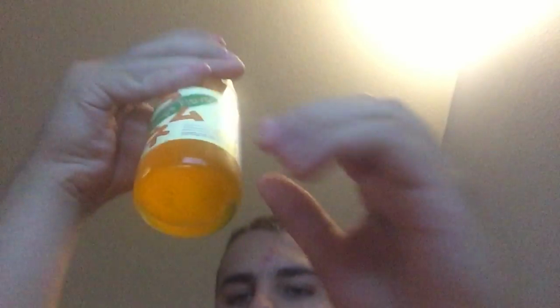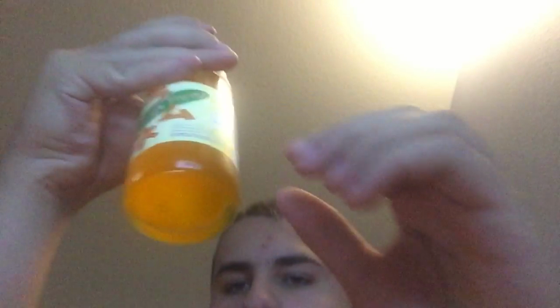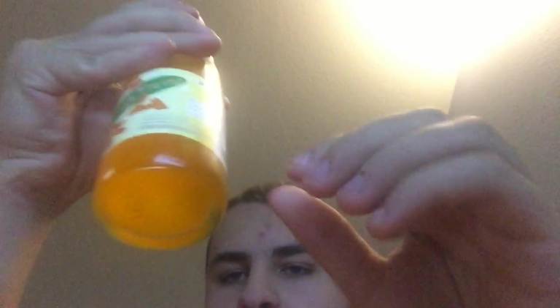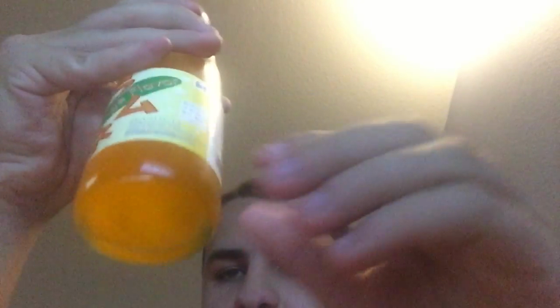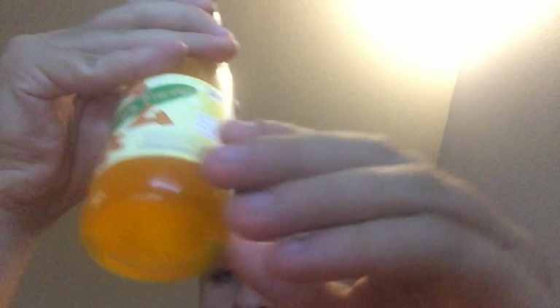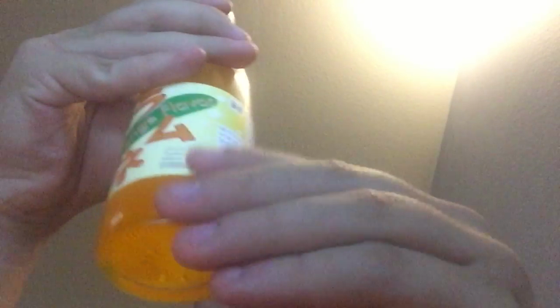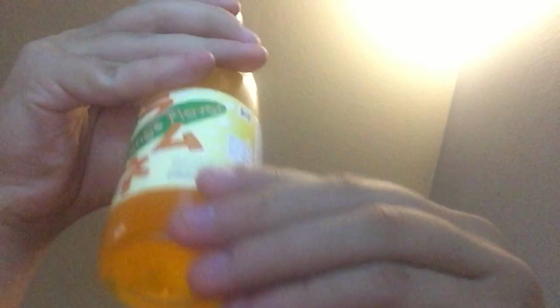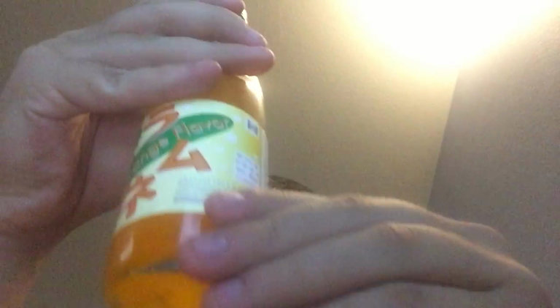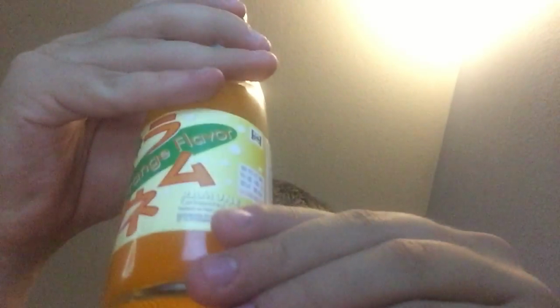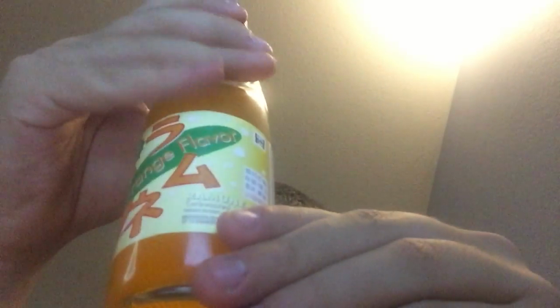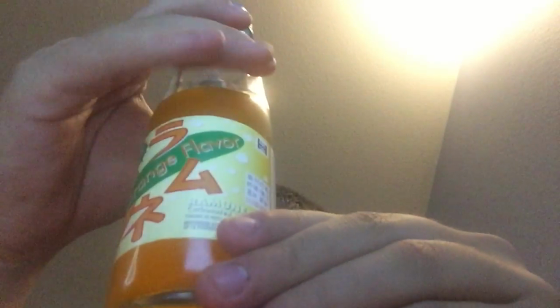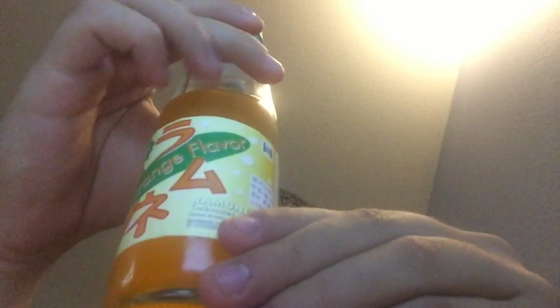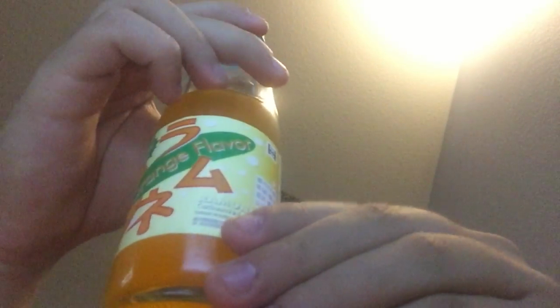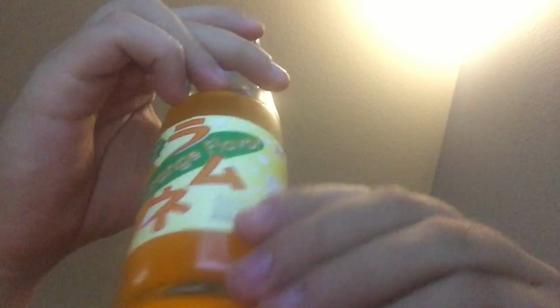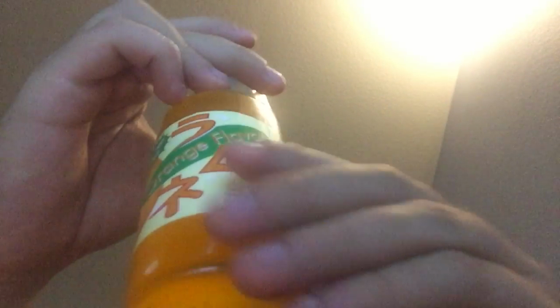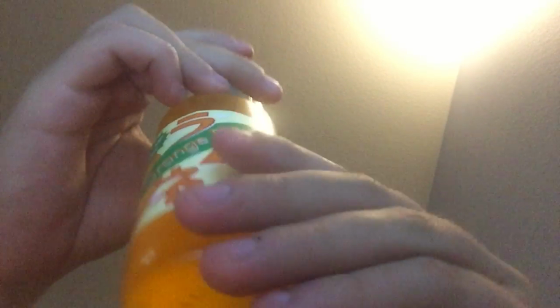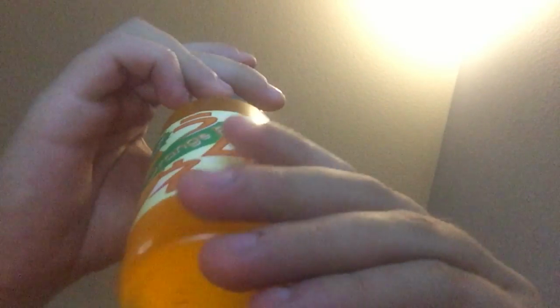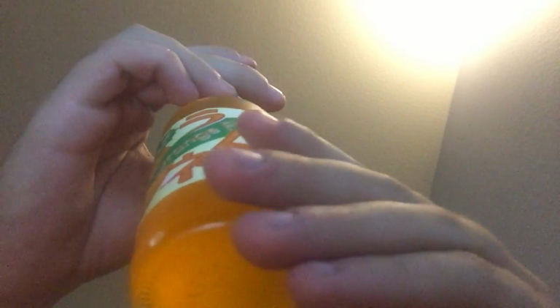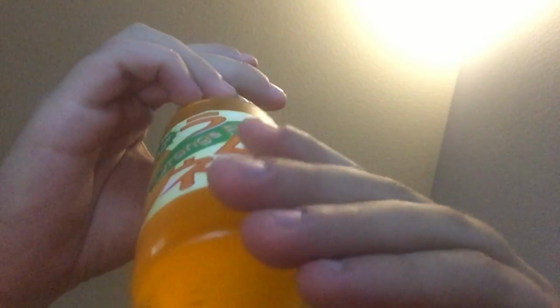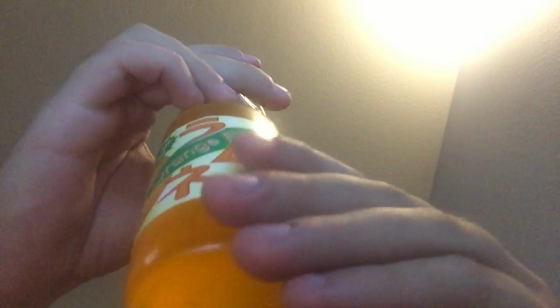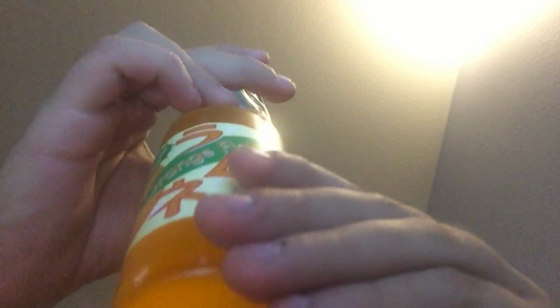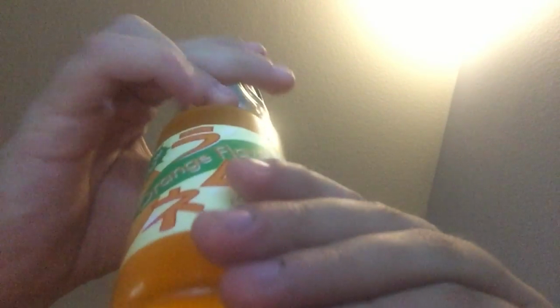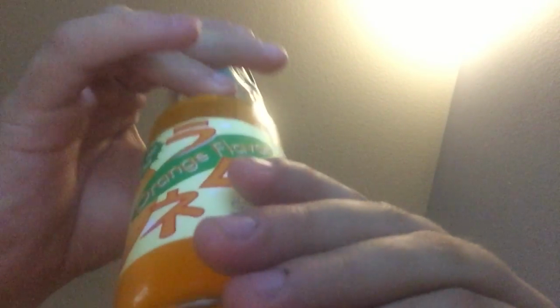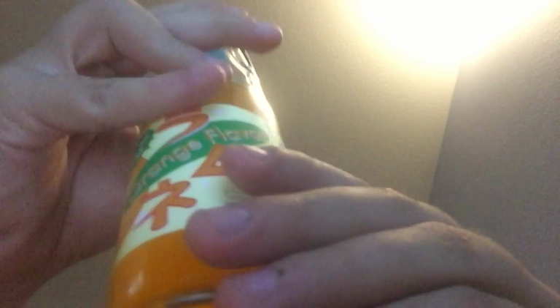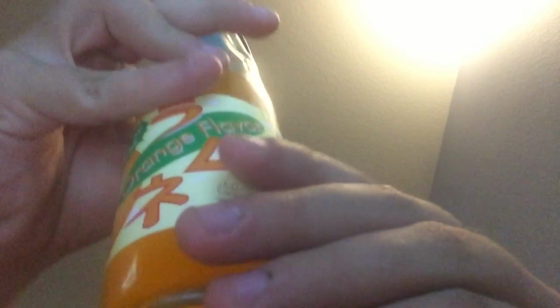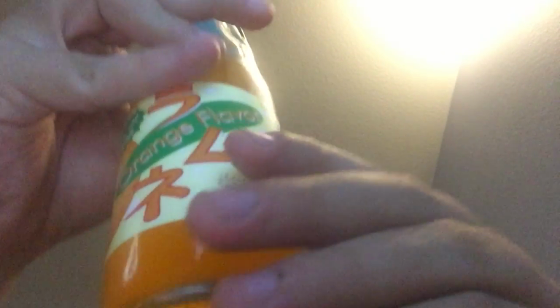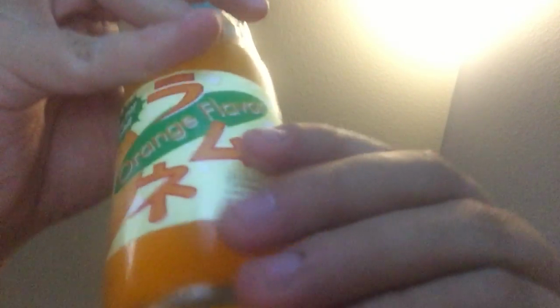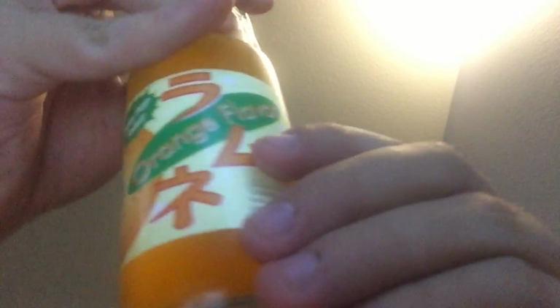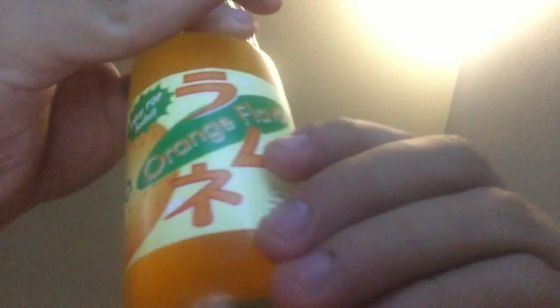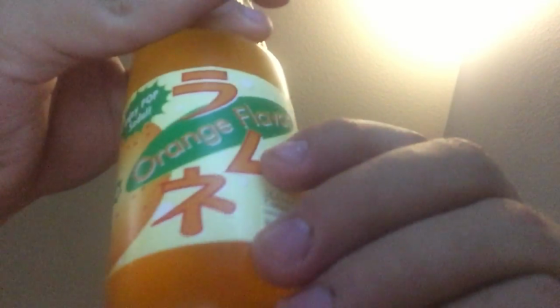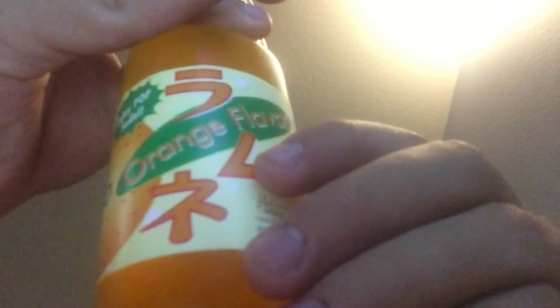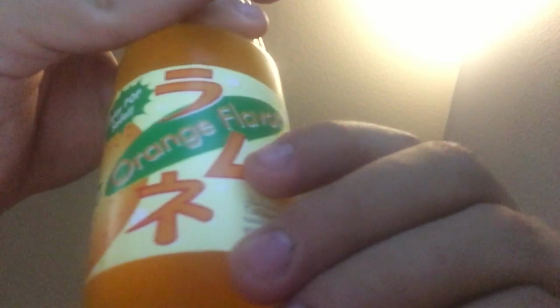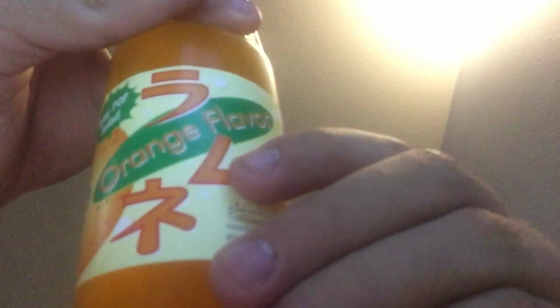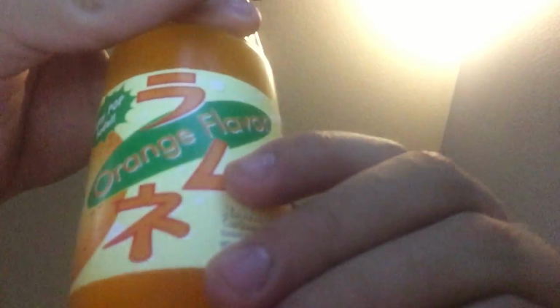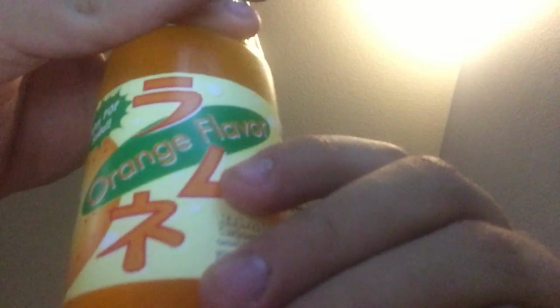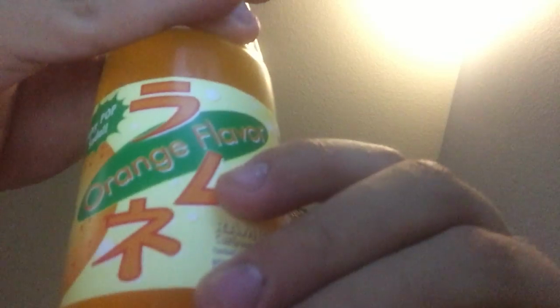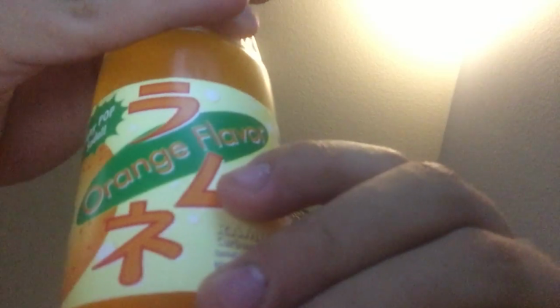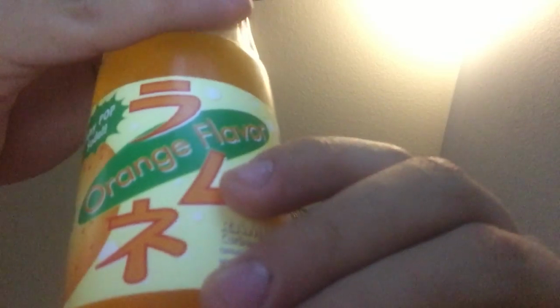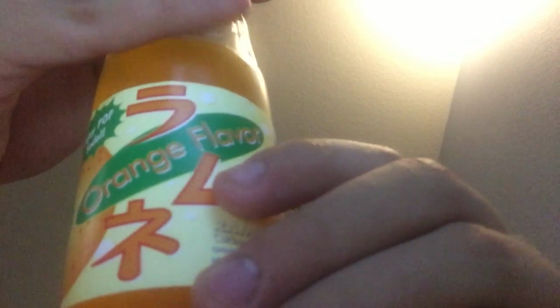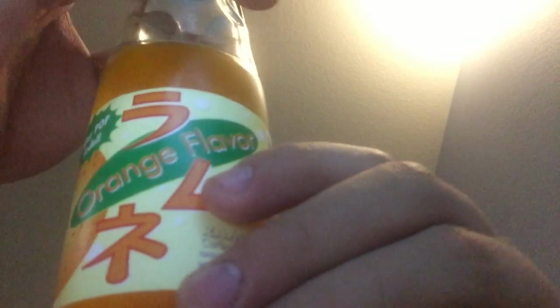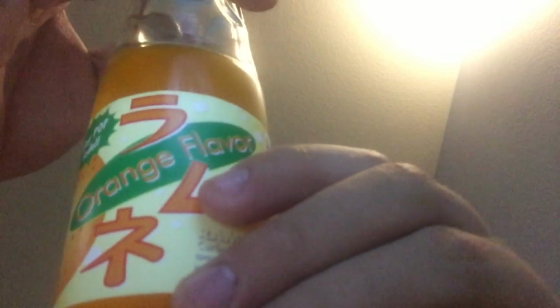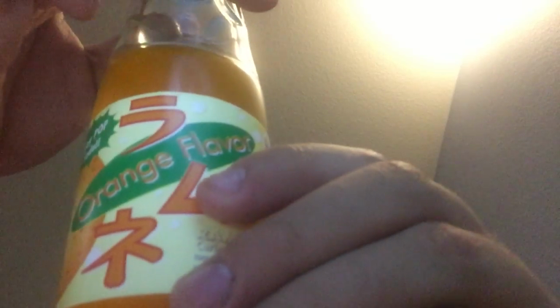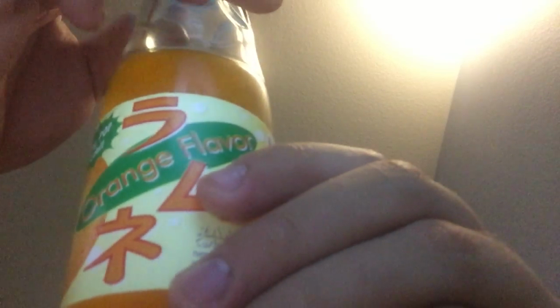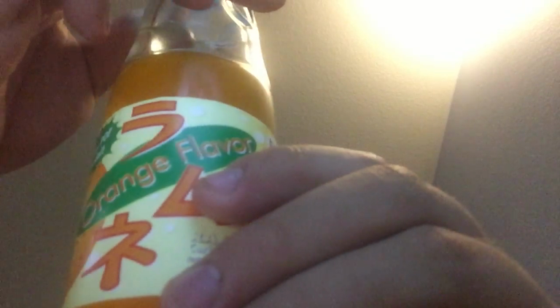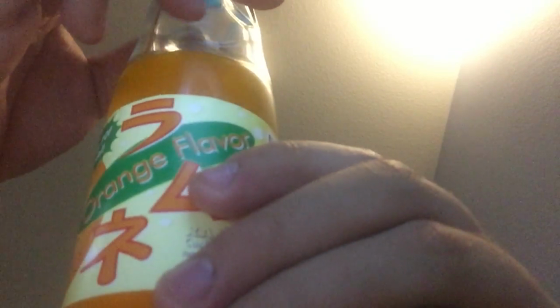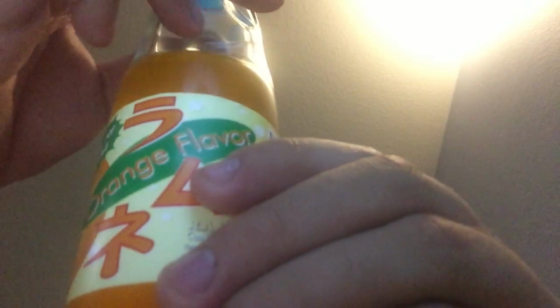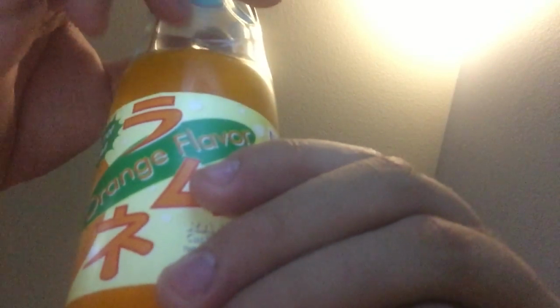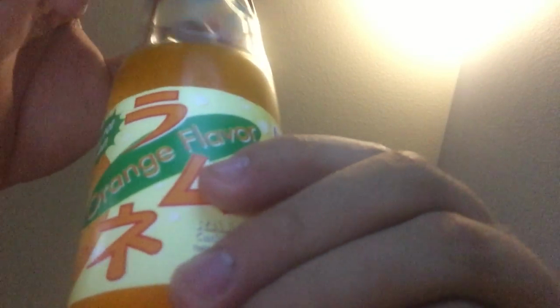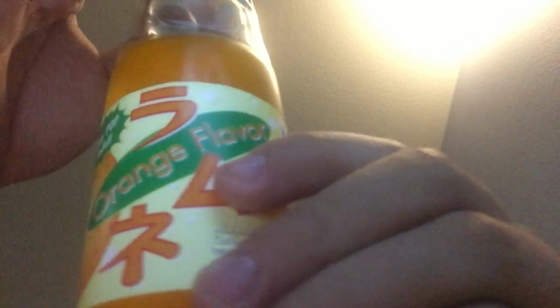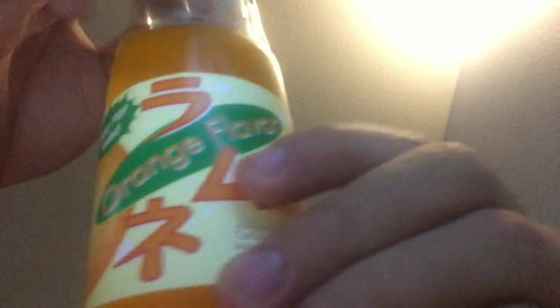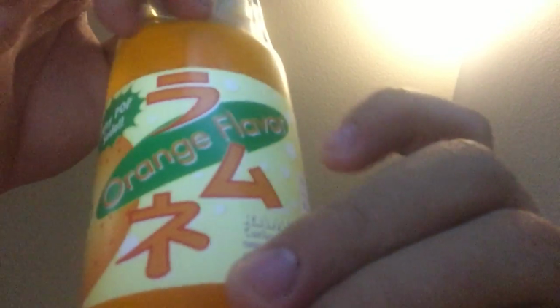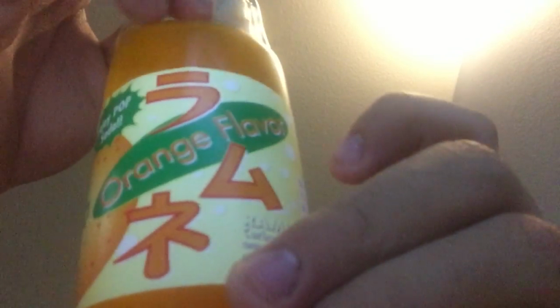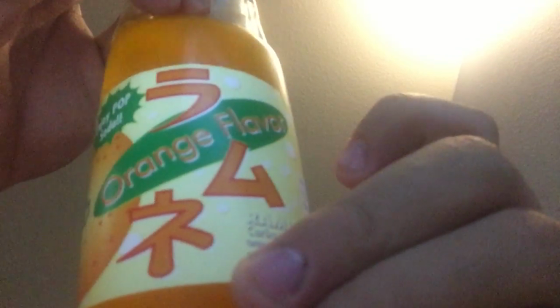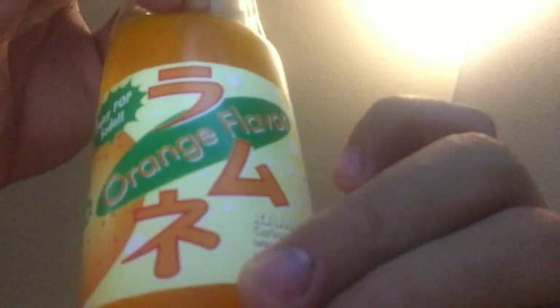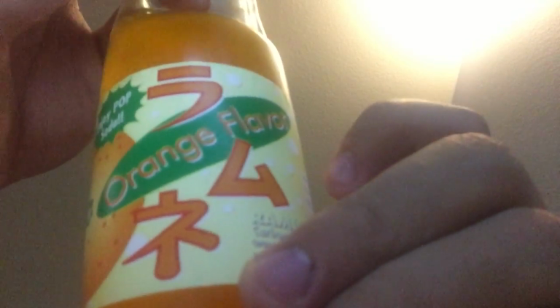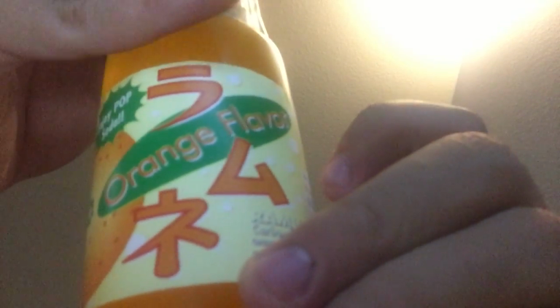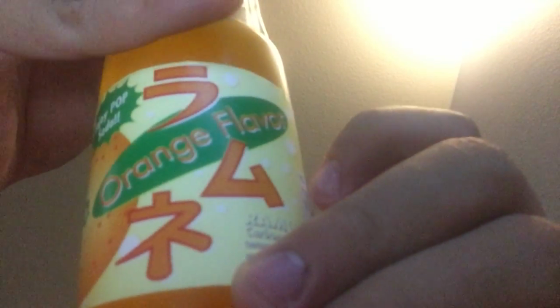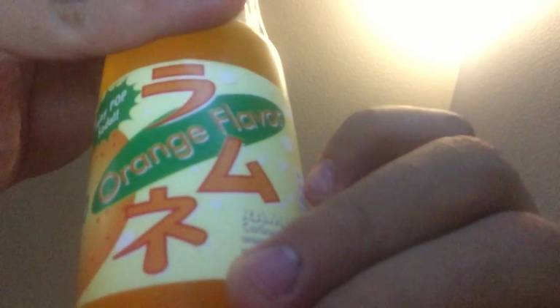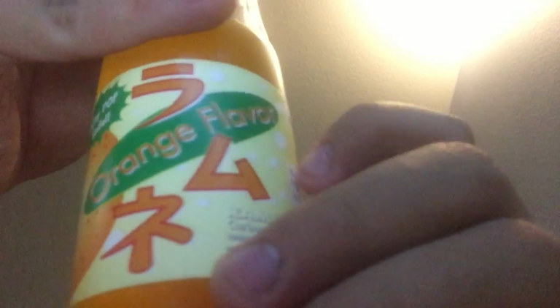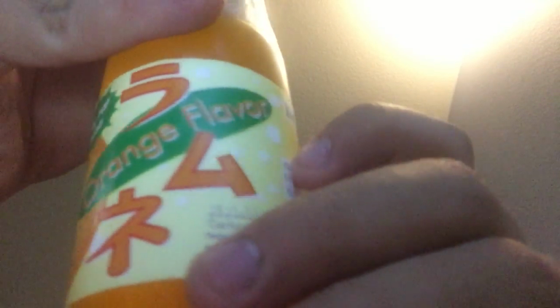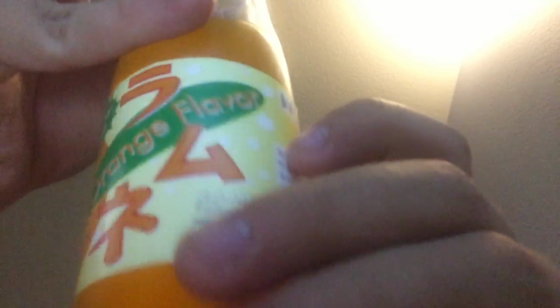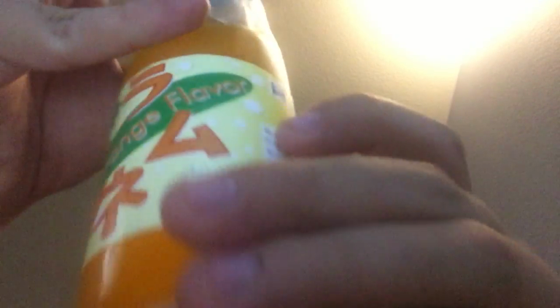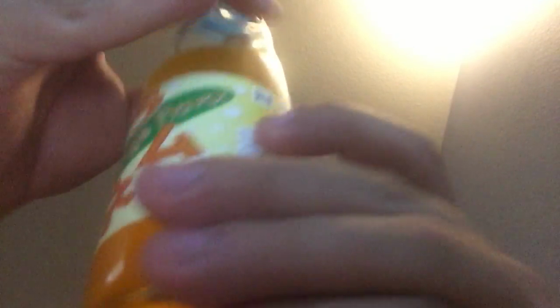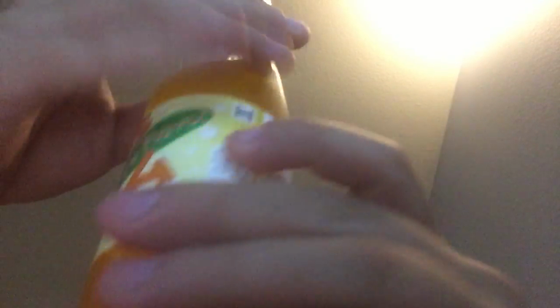I'm going to be reviewing — now I don't do it very often, I just do it rarely — this orange flavored Japanese soda.